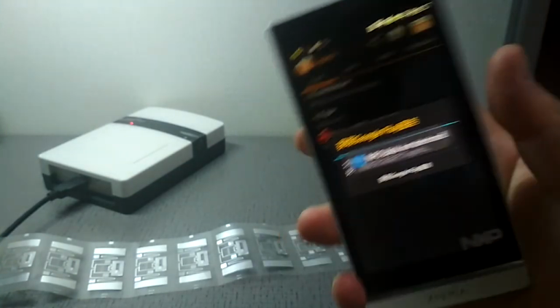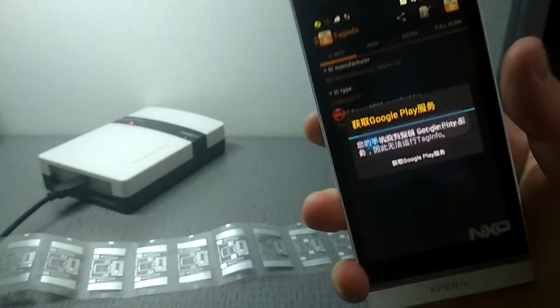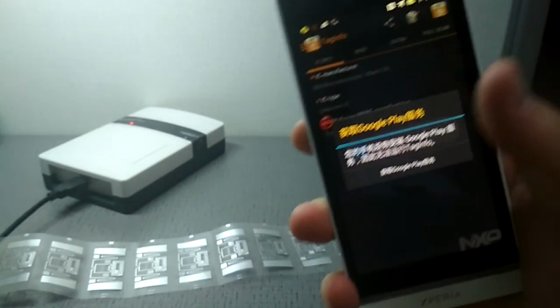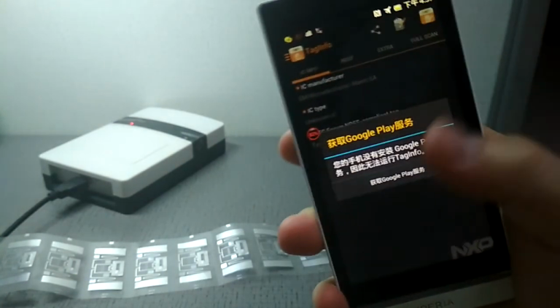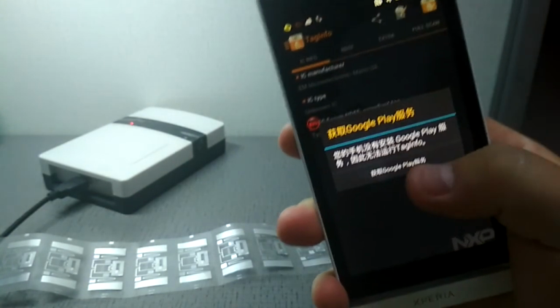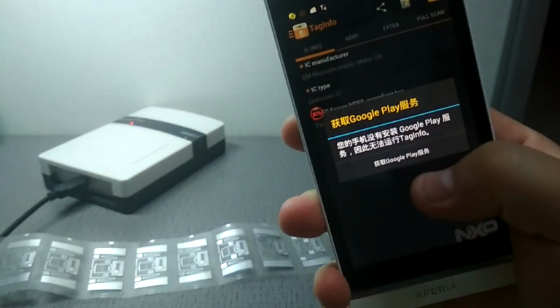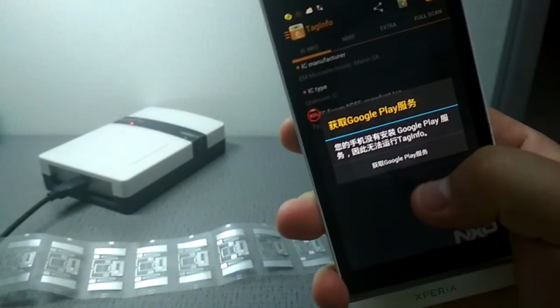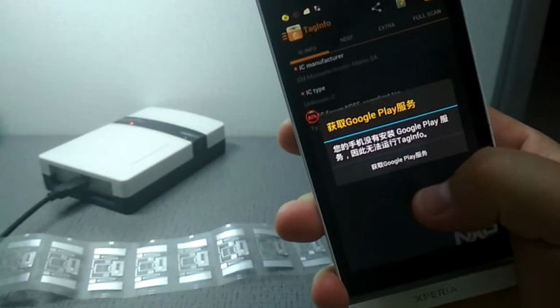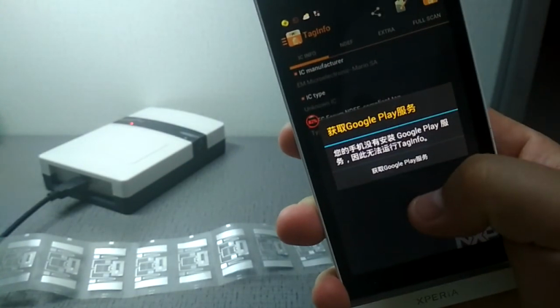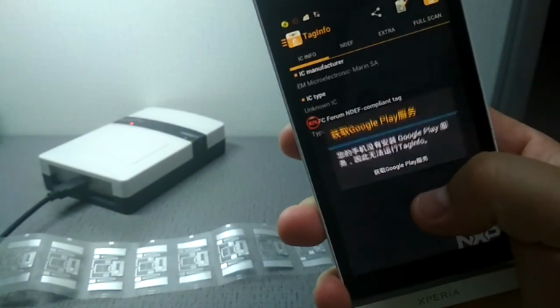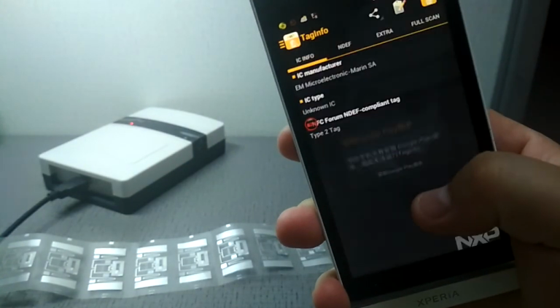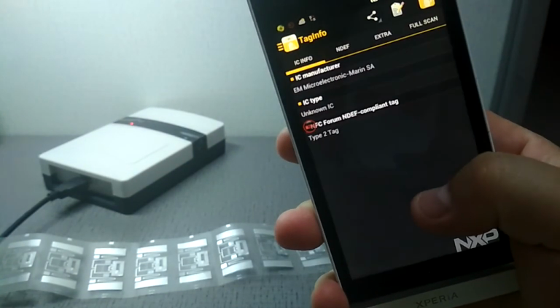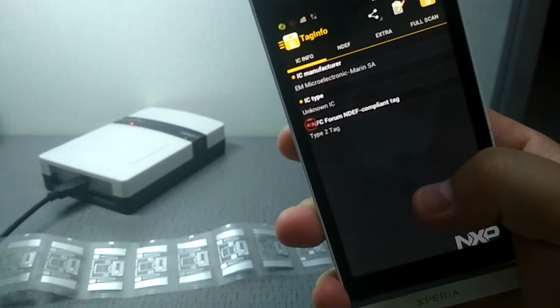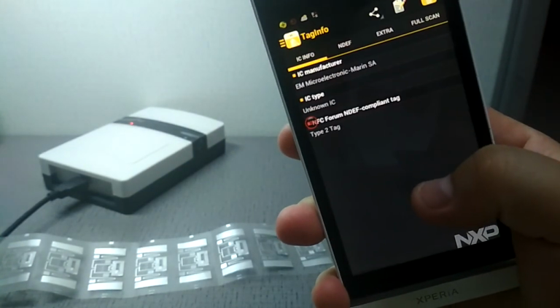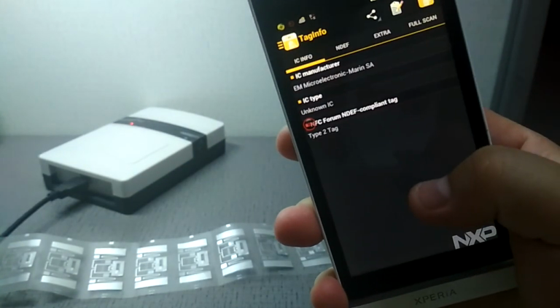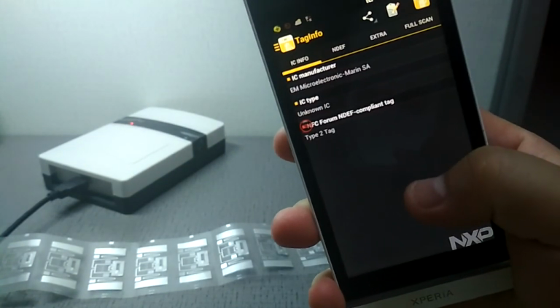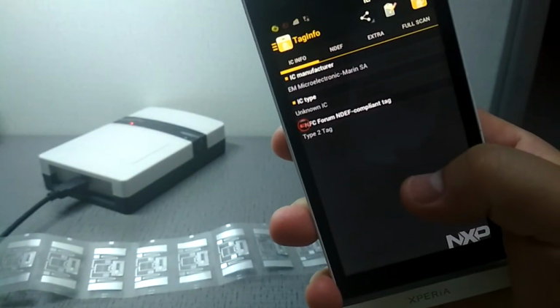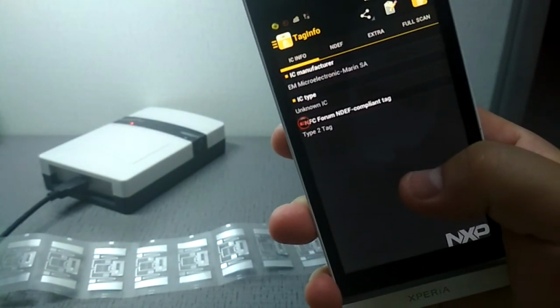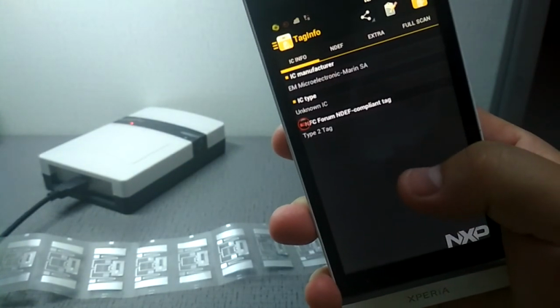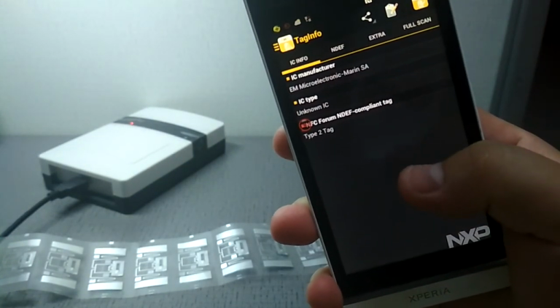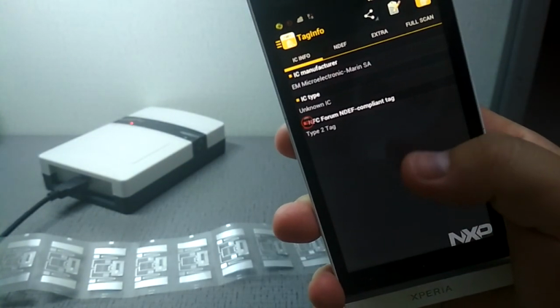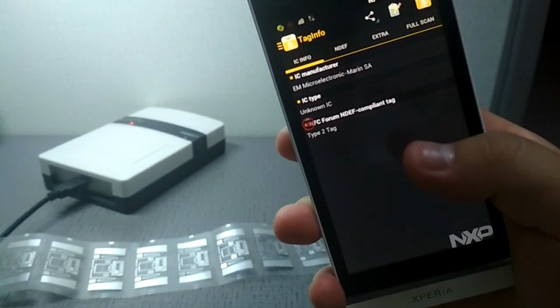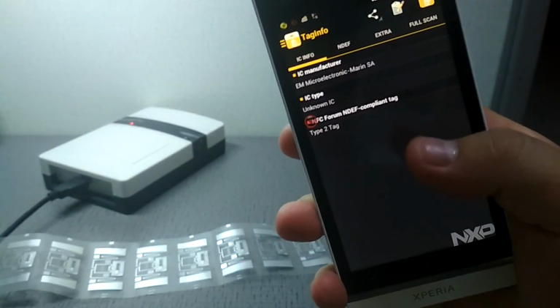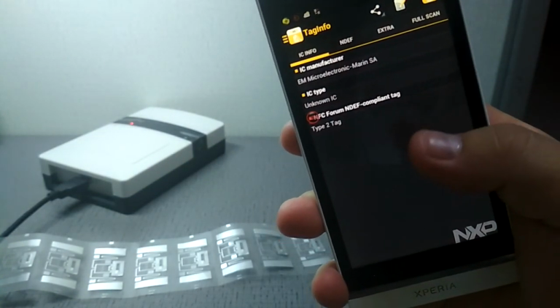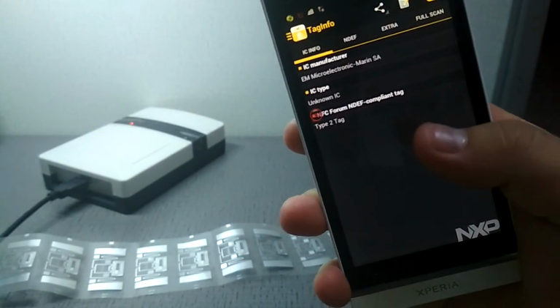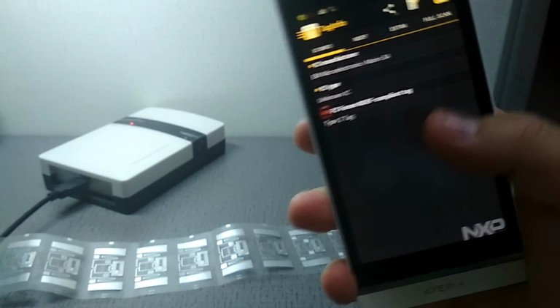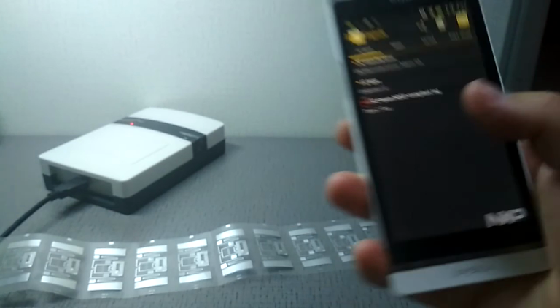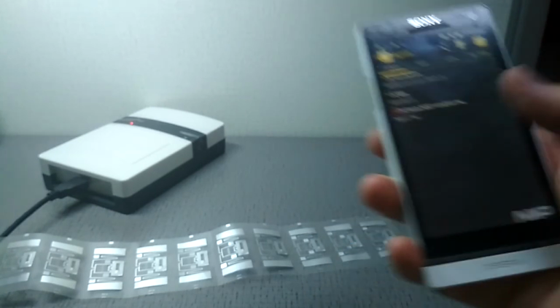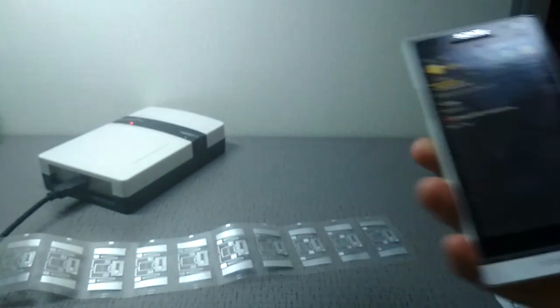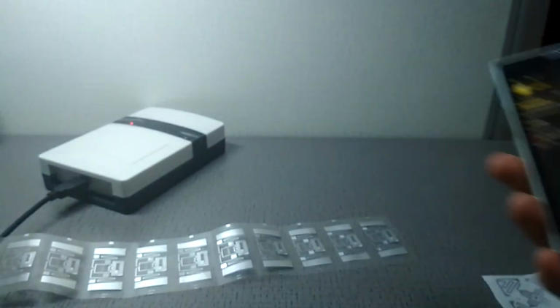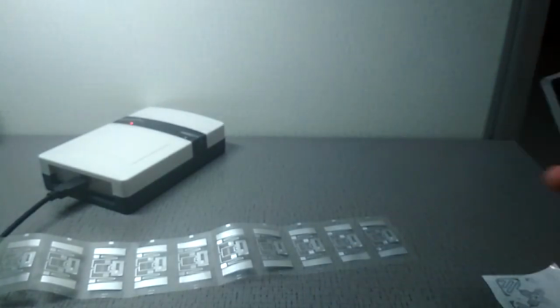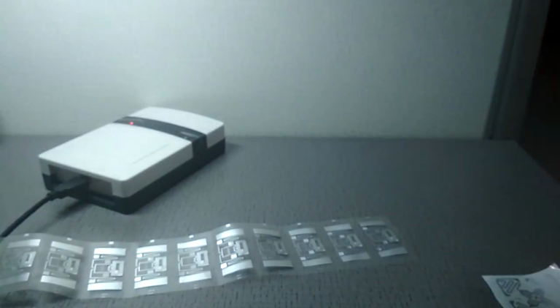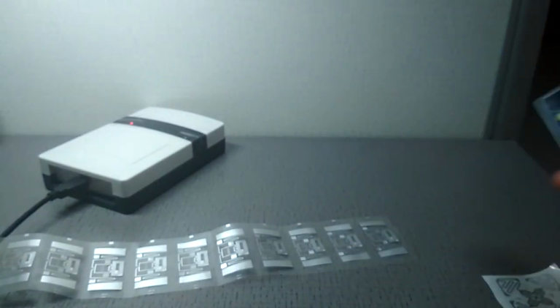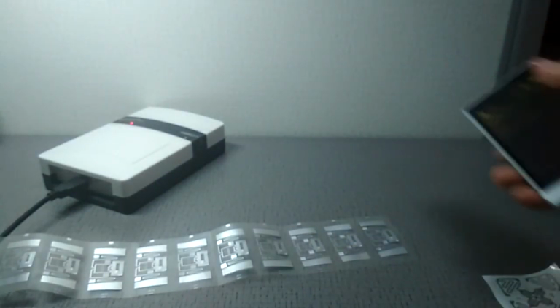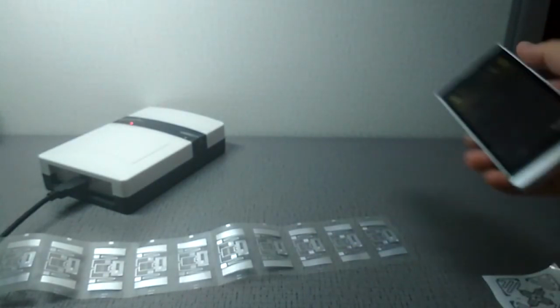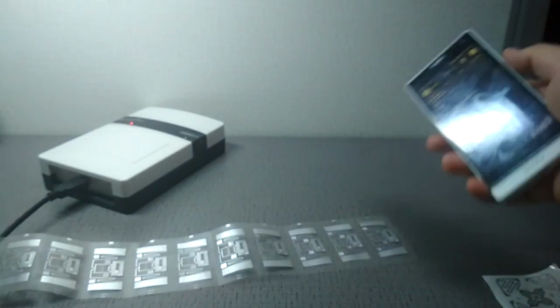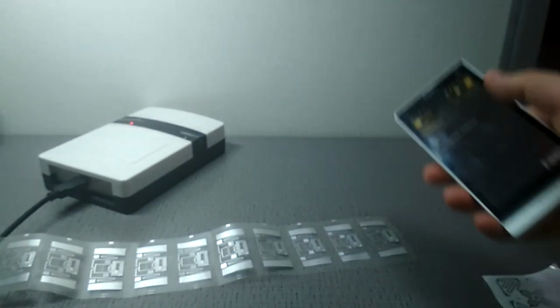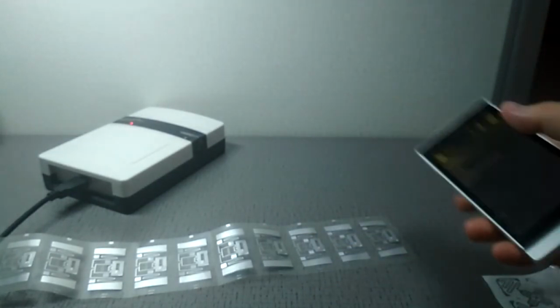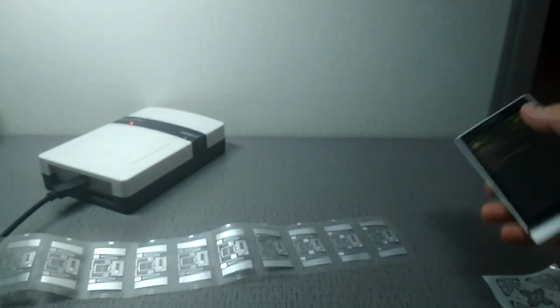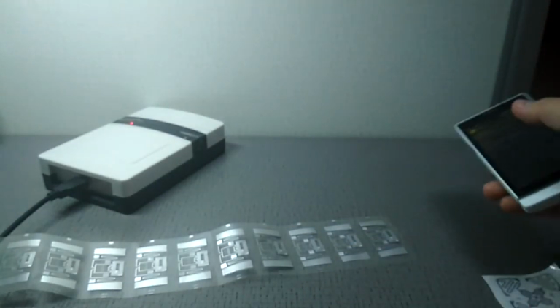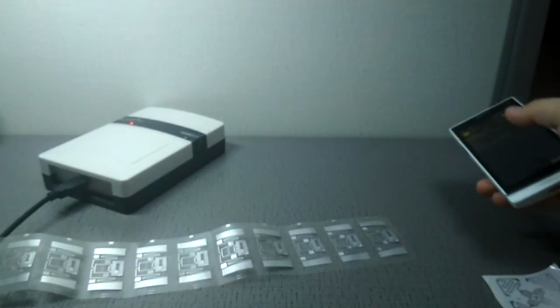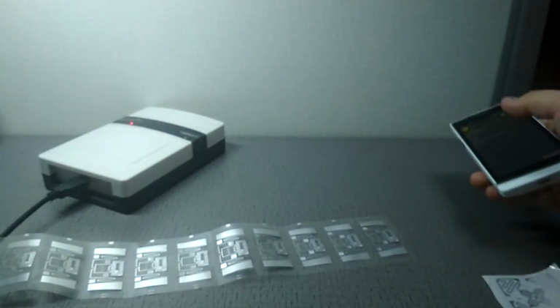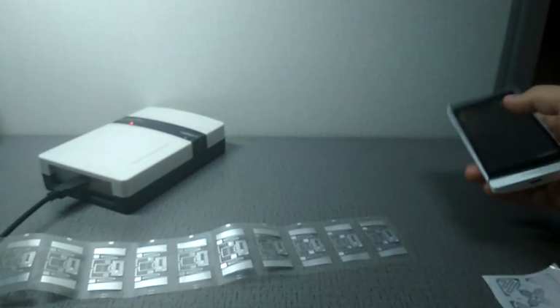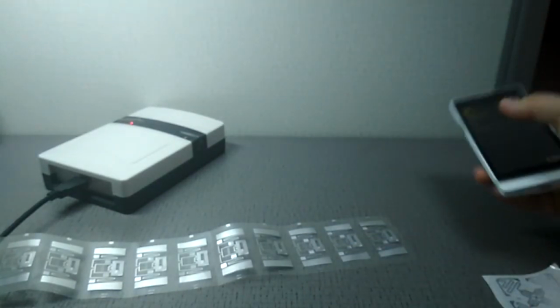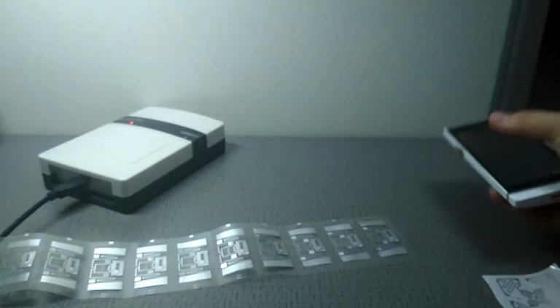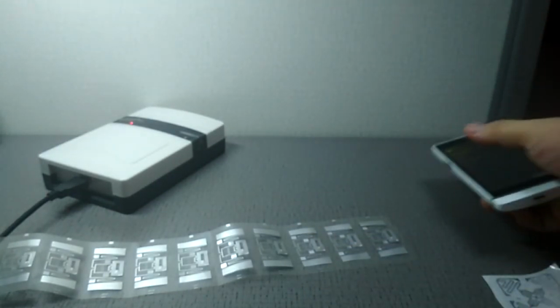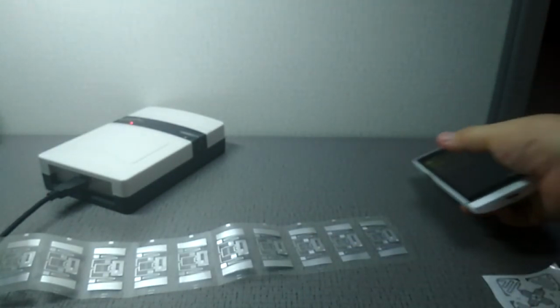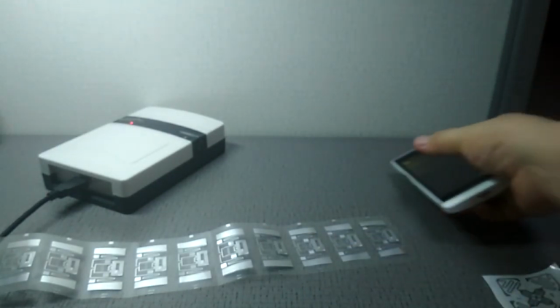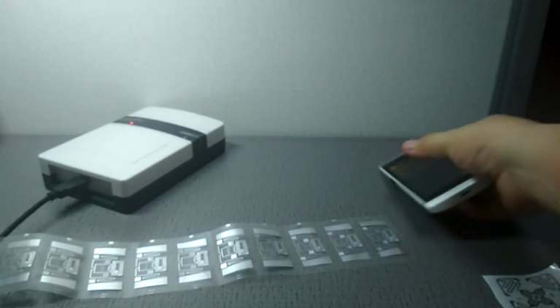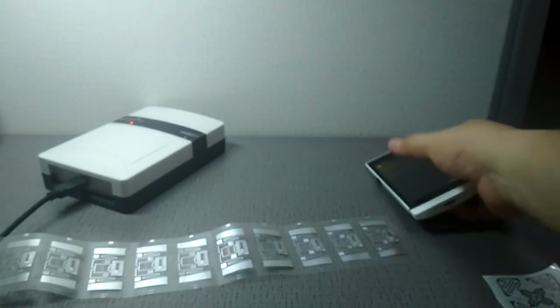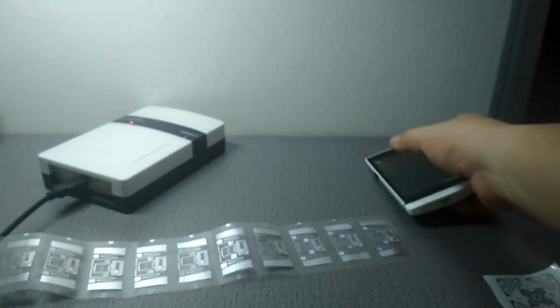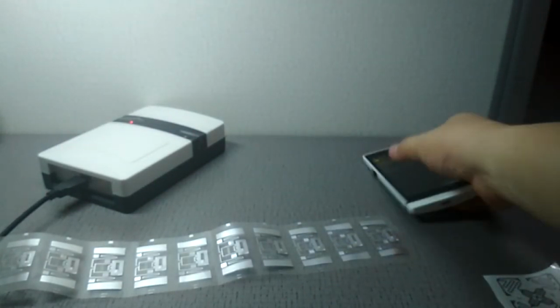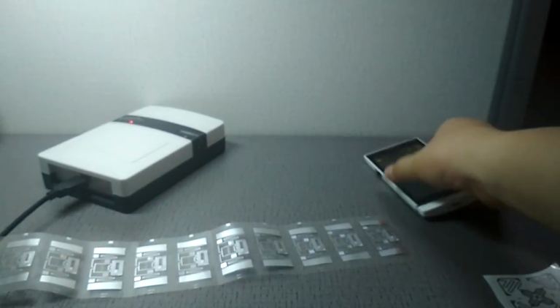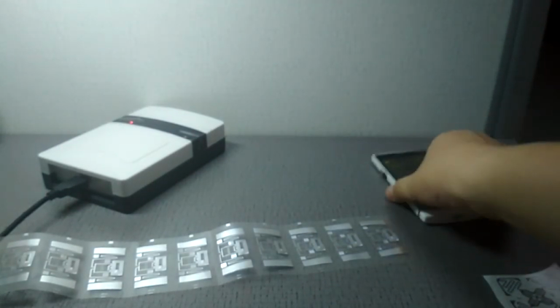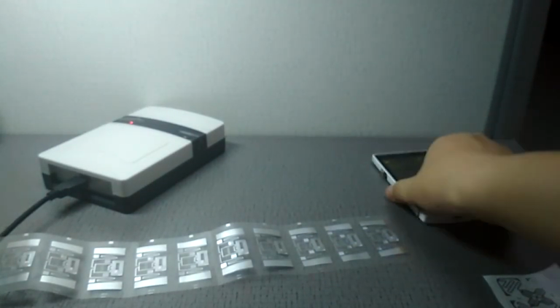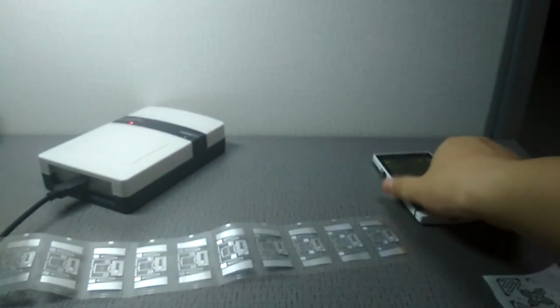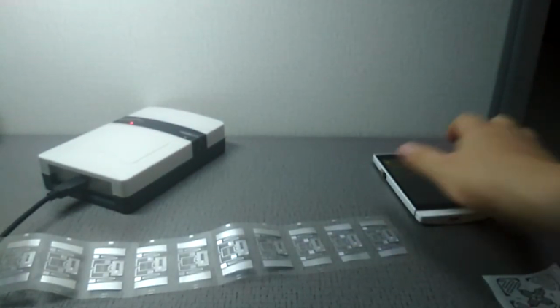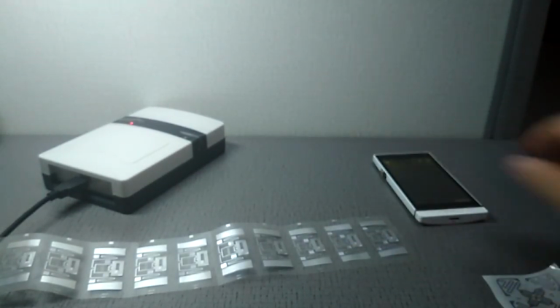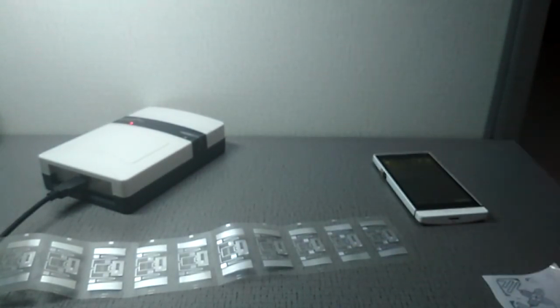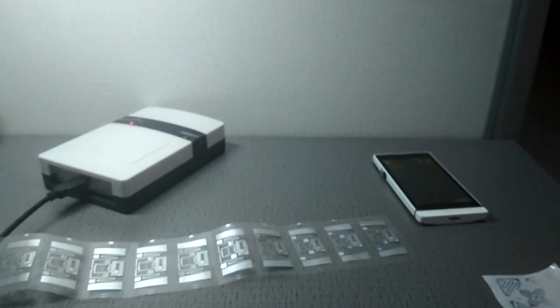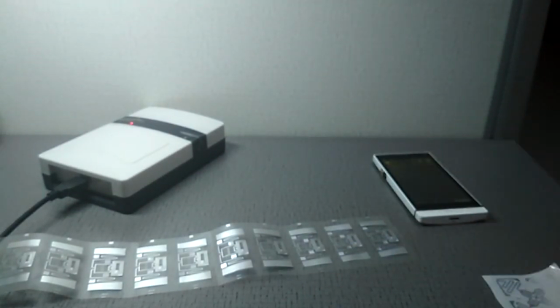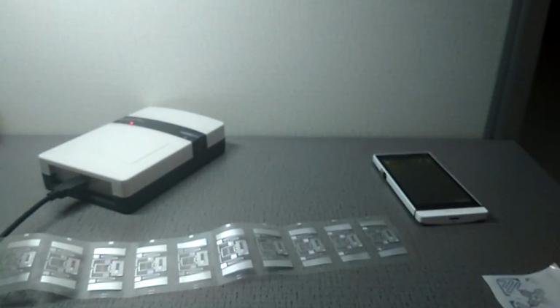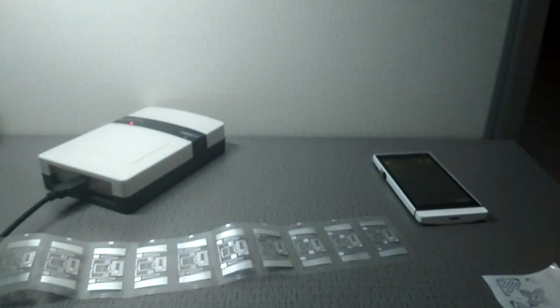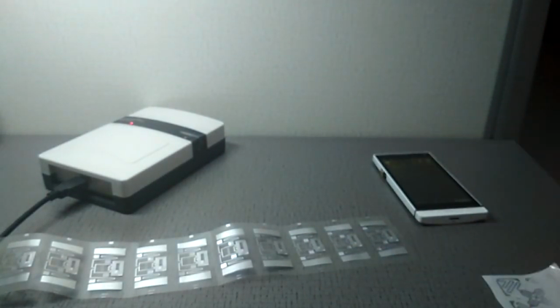And it is a type two tag. Okay, let's see if it is over.